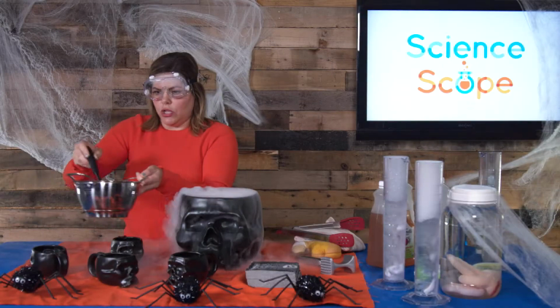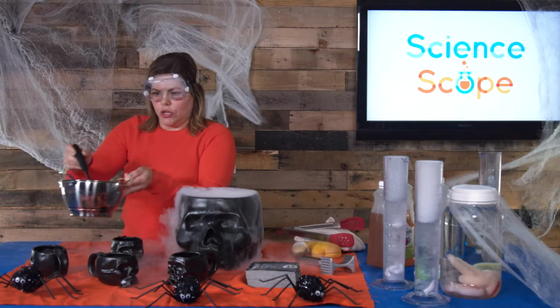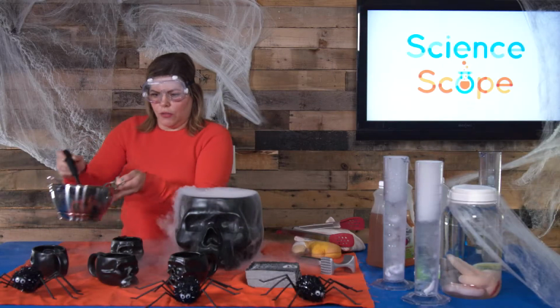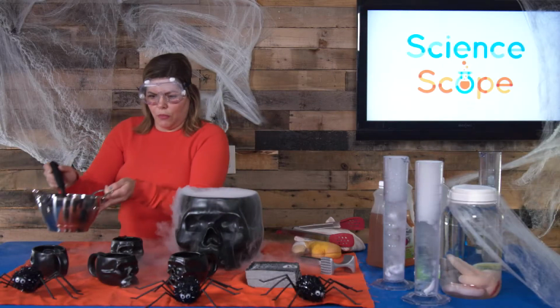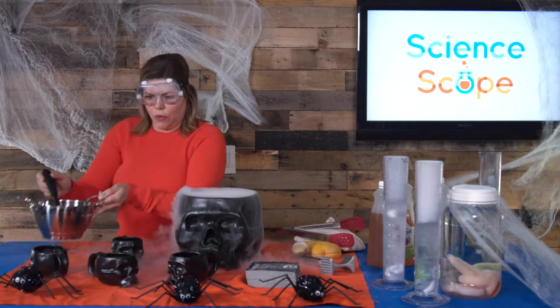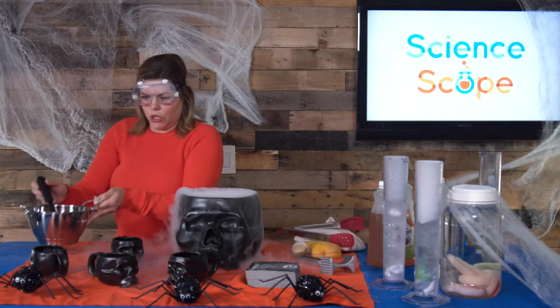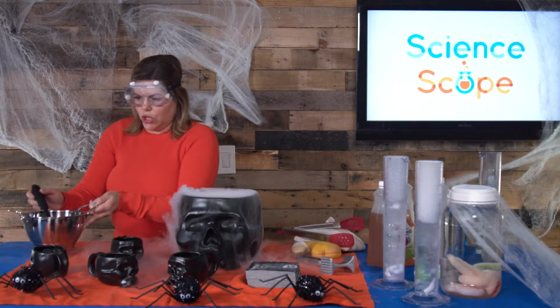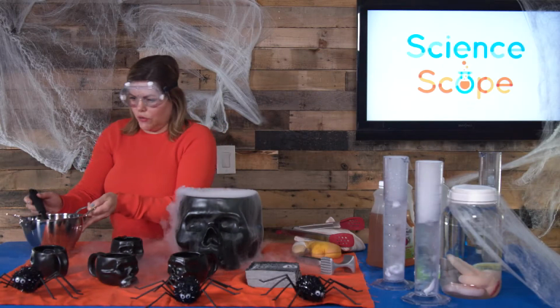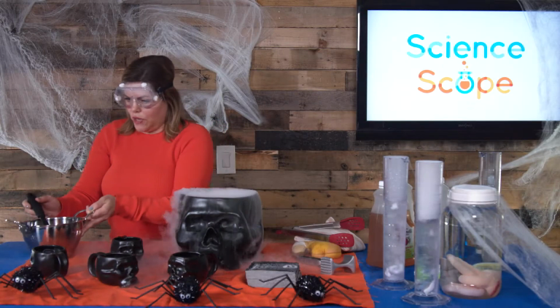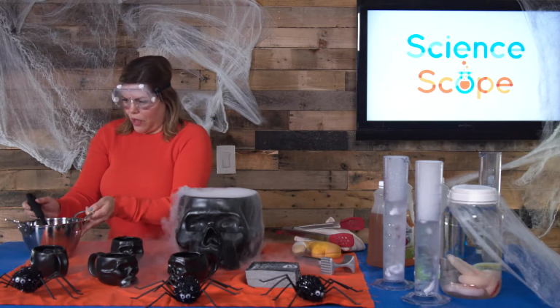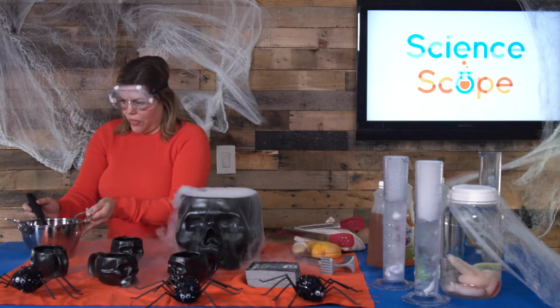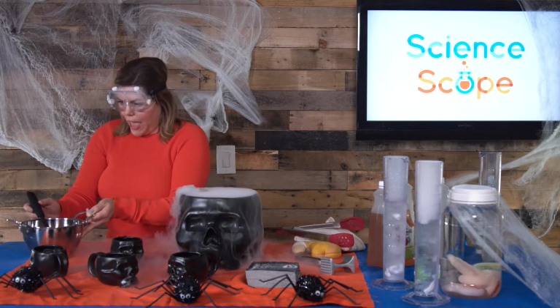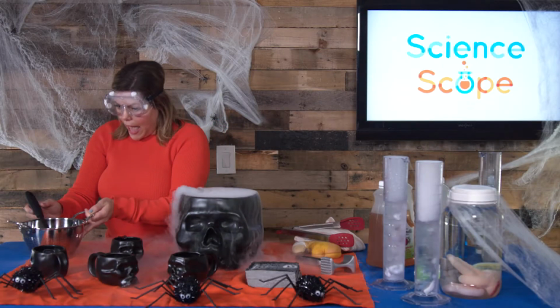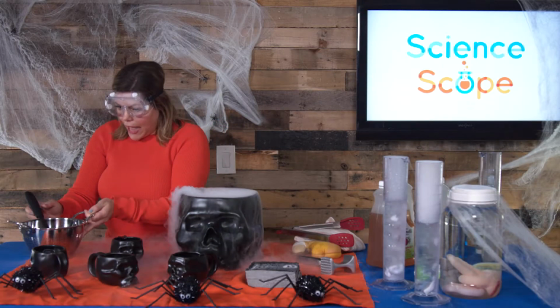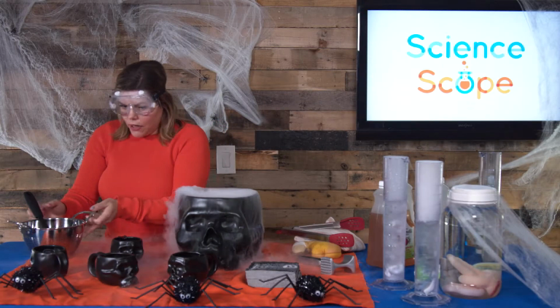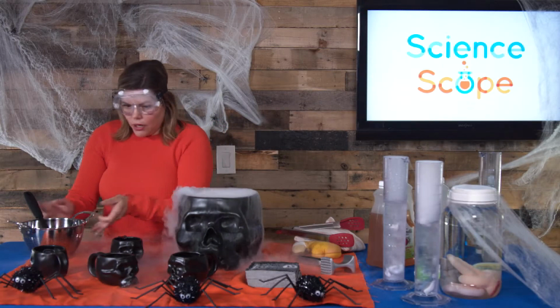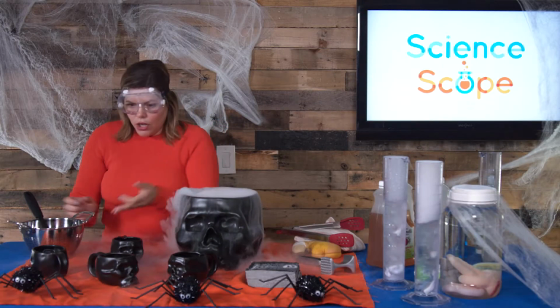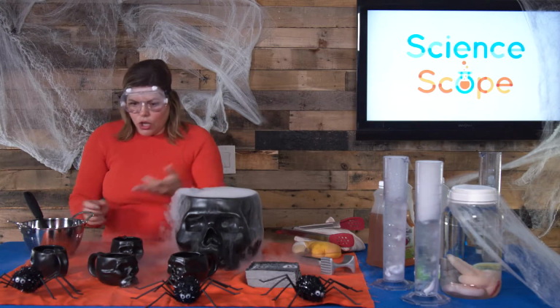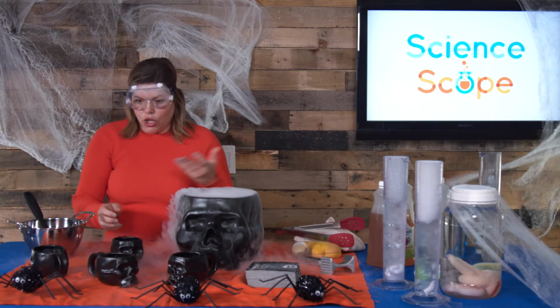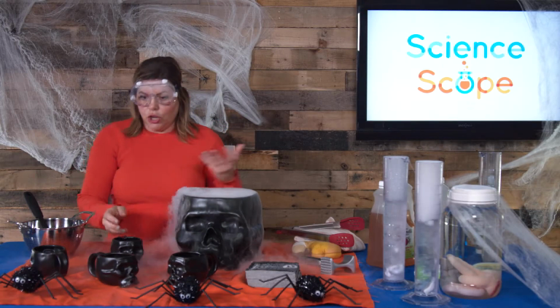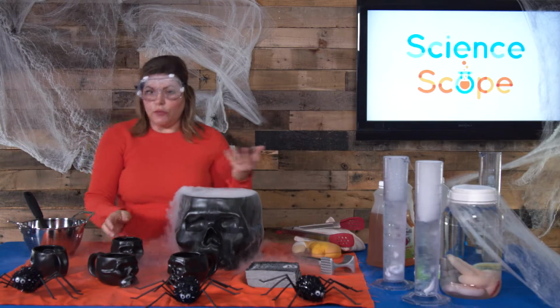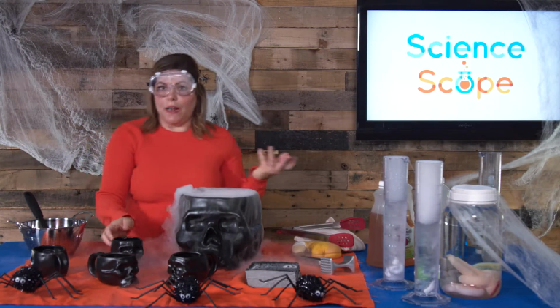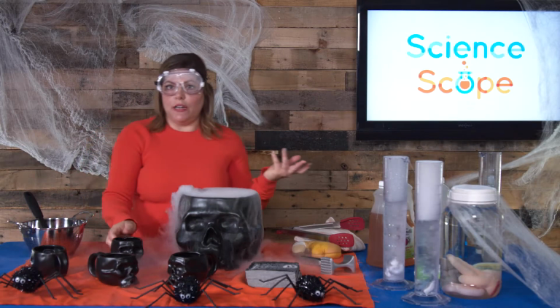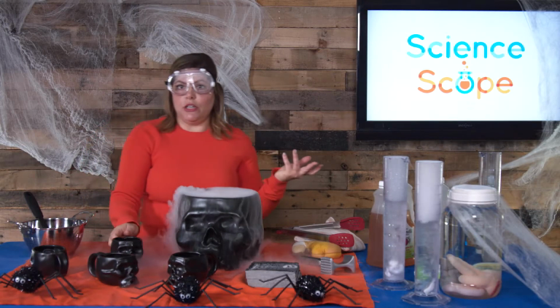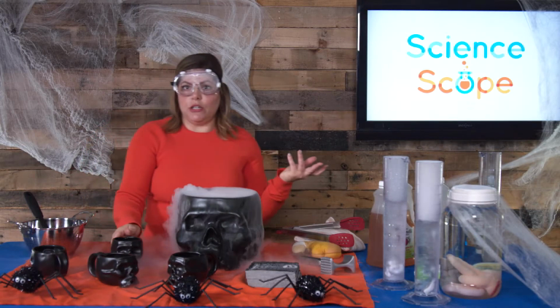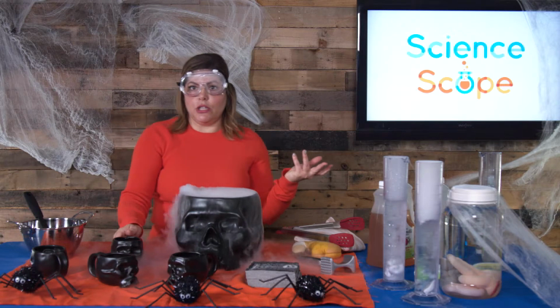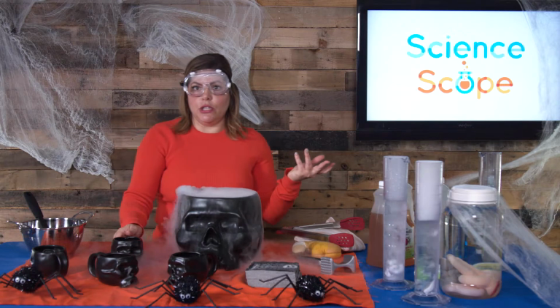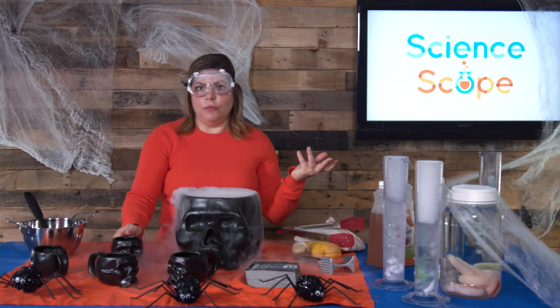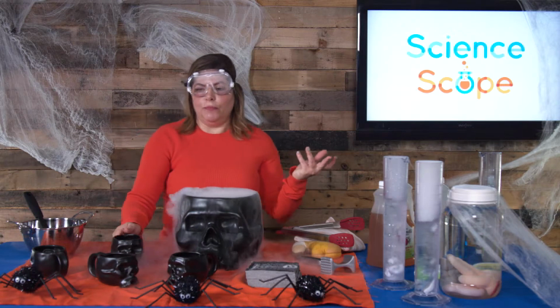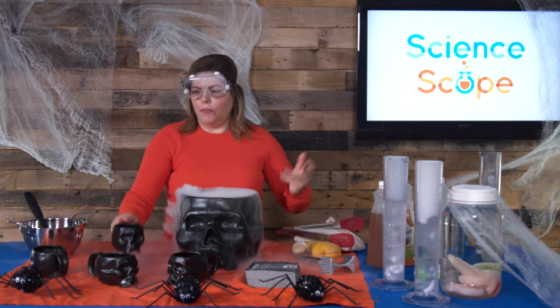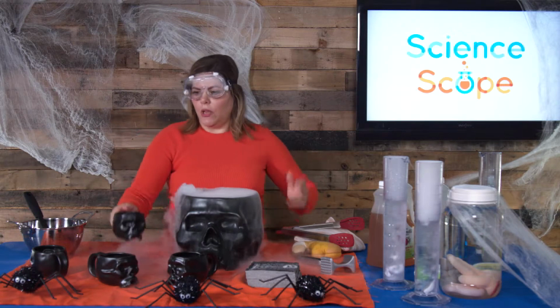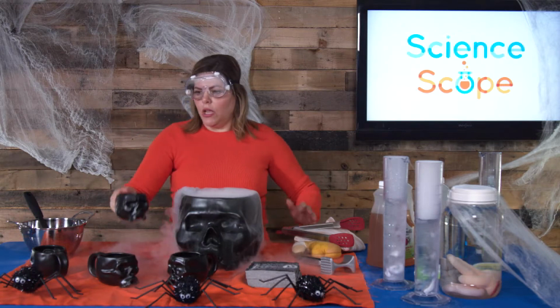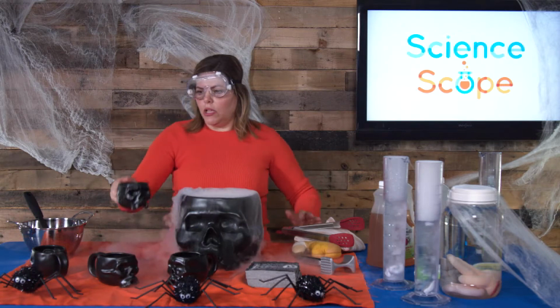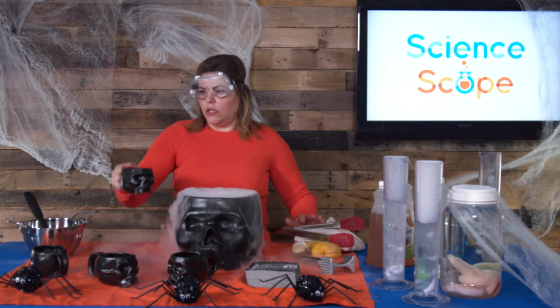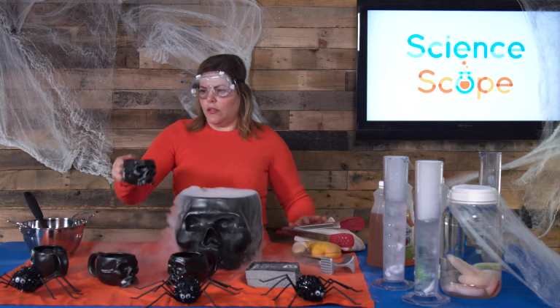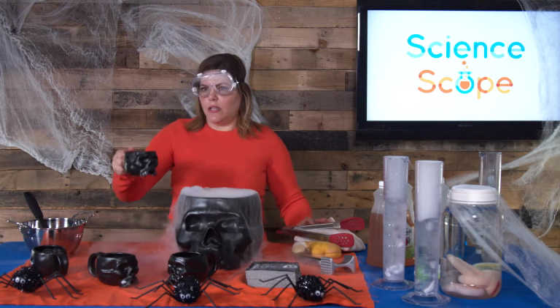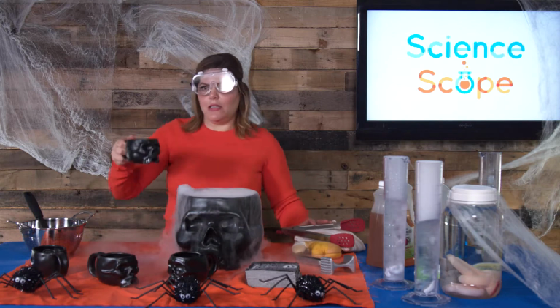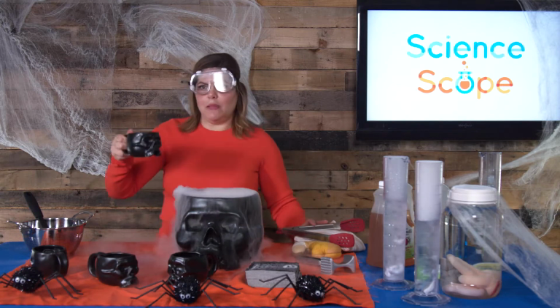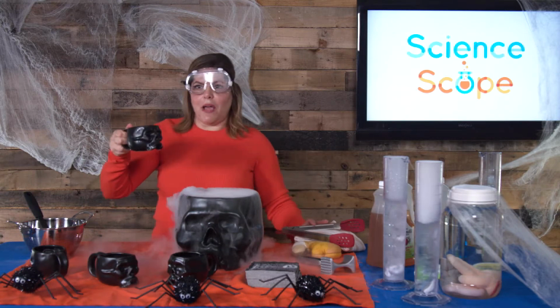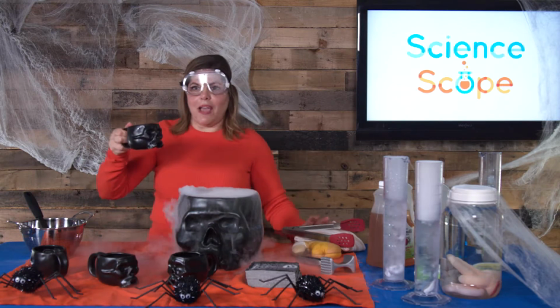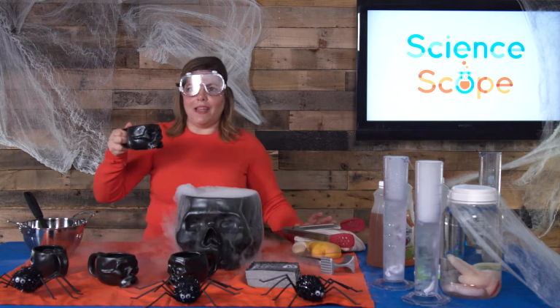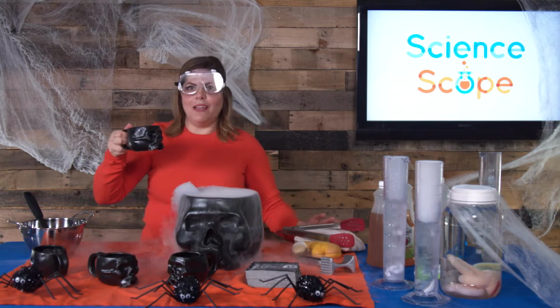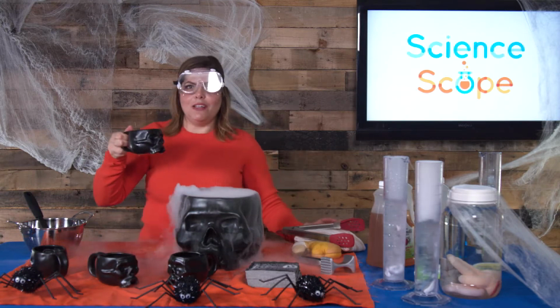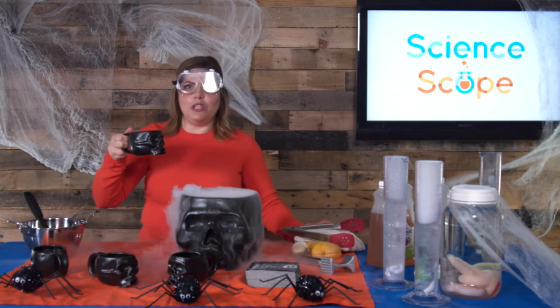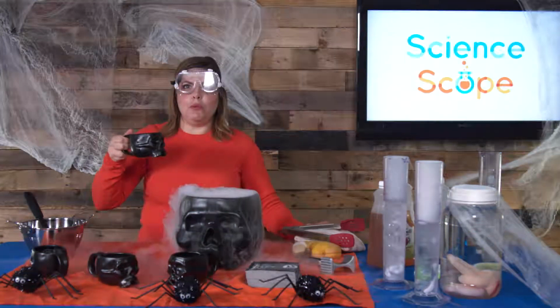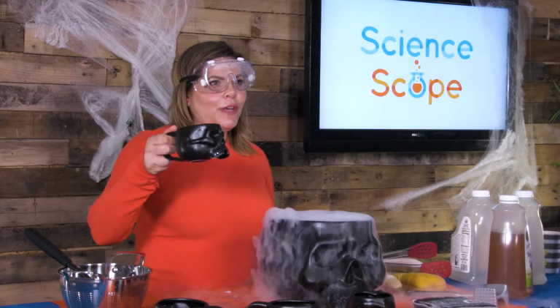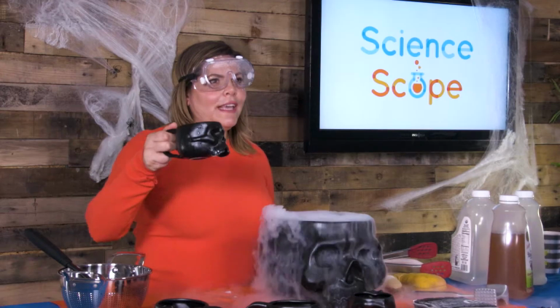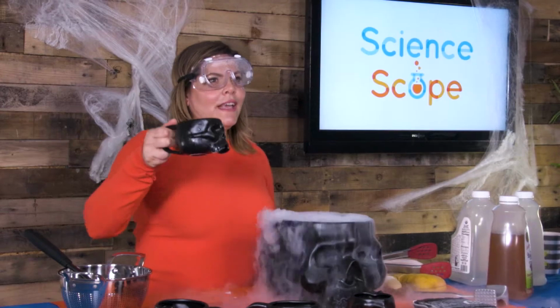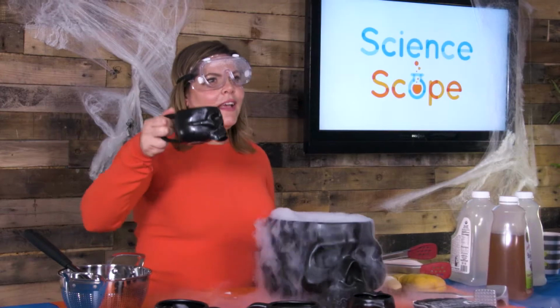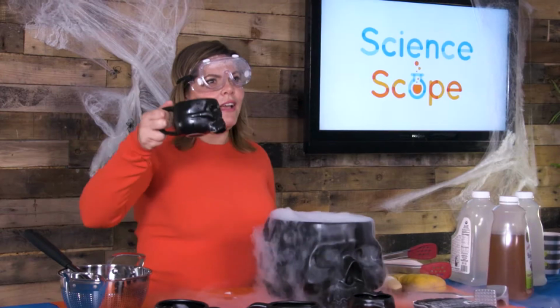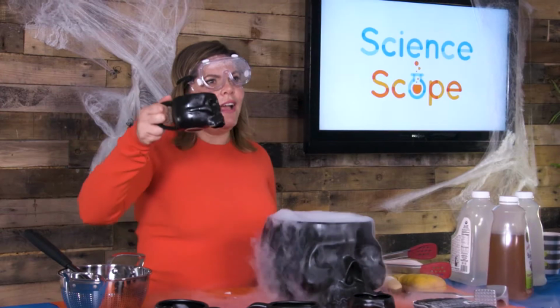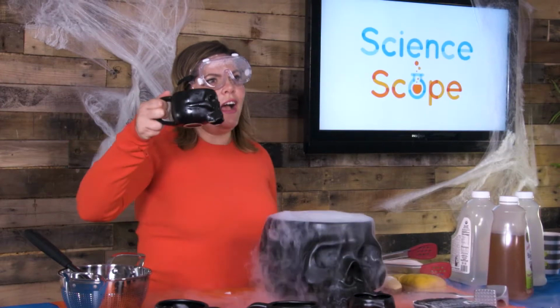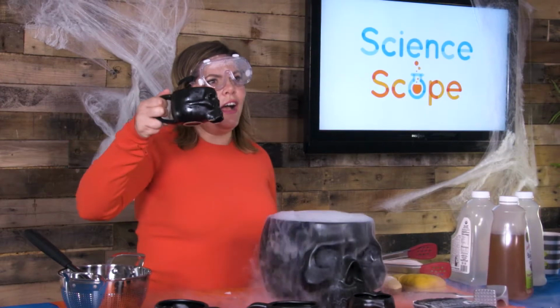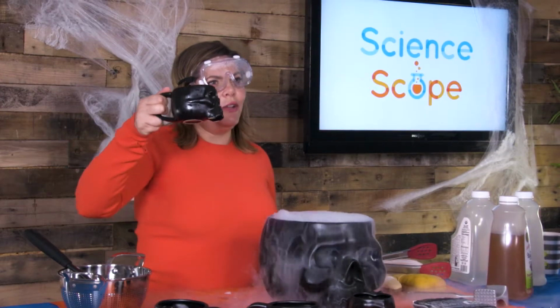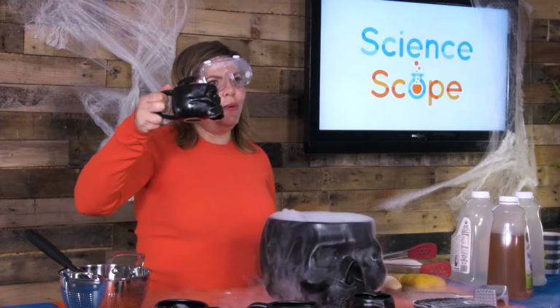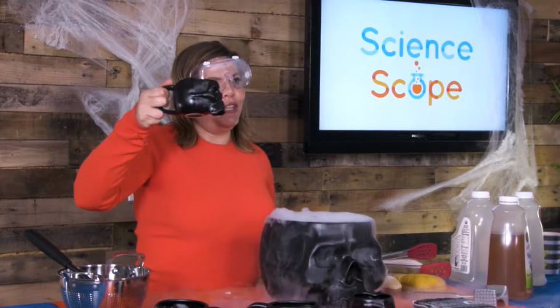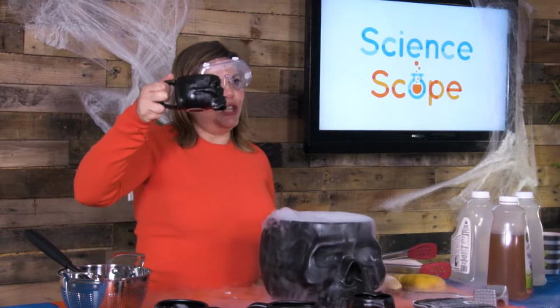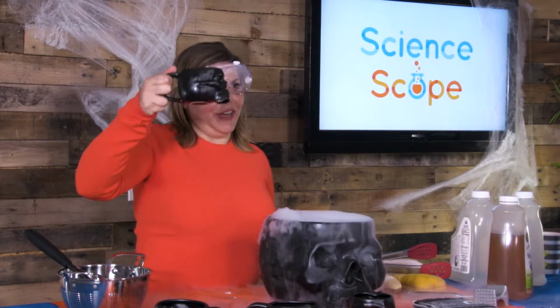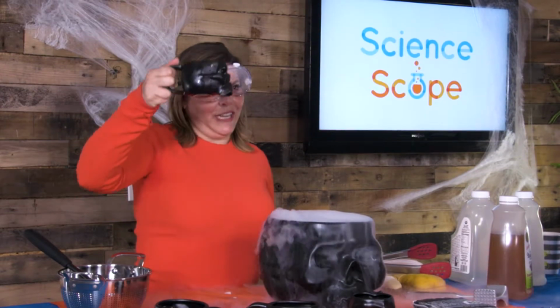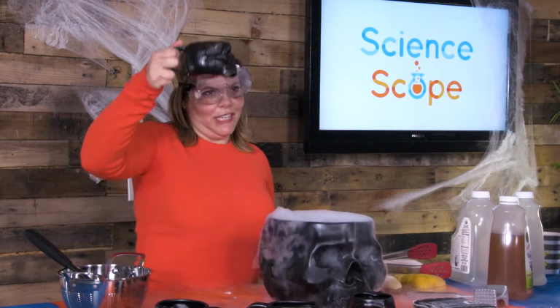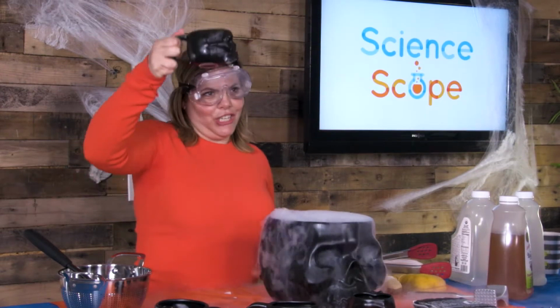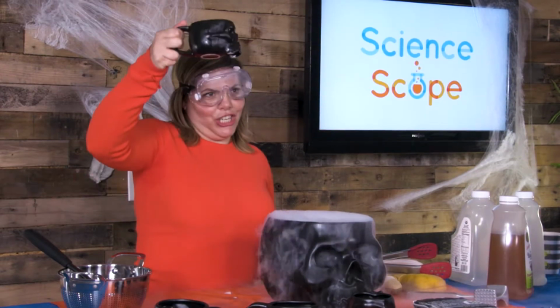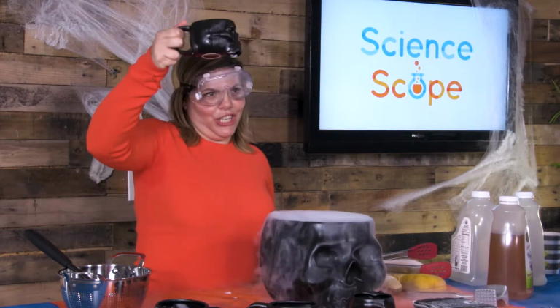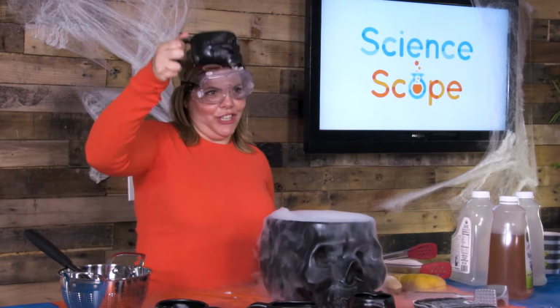Once you've done that, you're ready to consume. This is my spooky Halloween drink. Cheers.